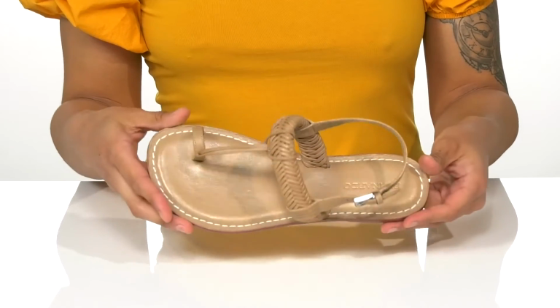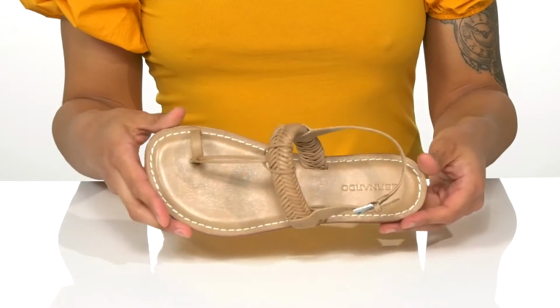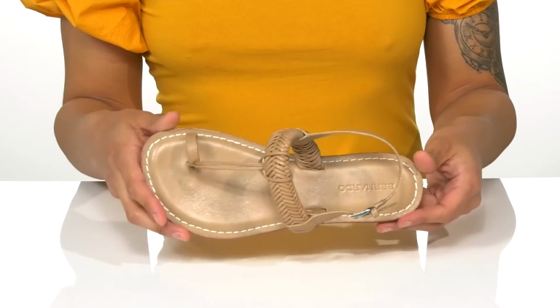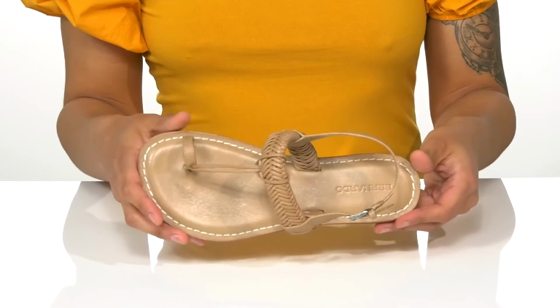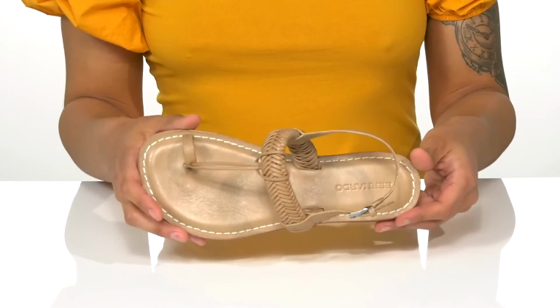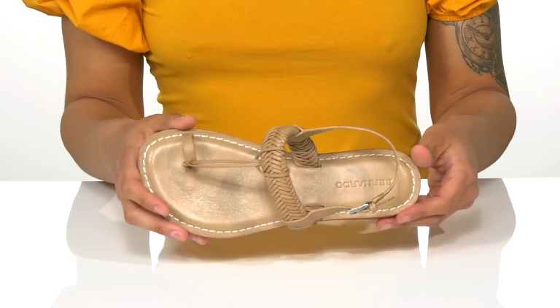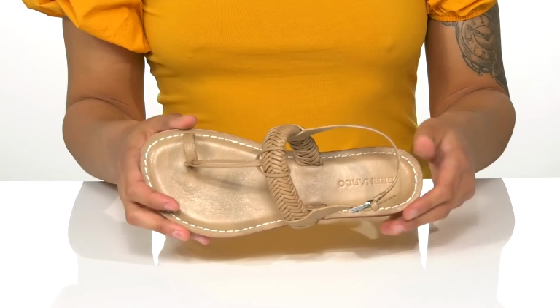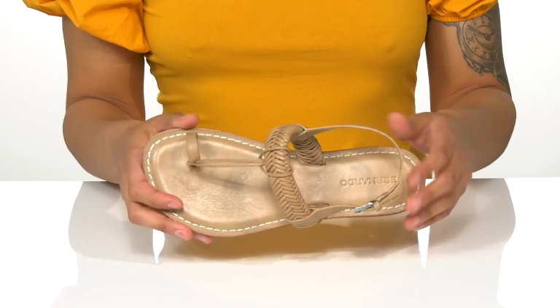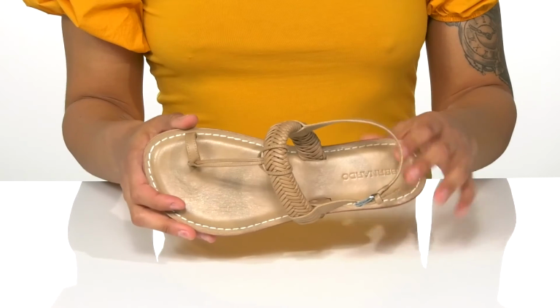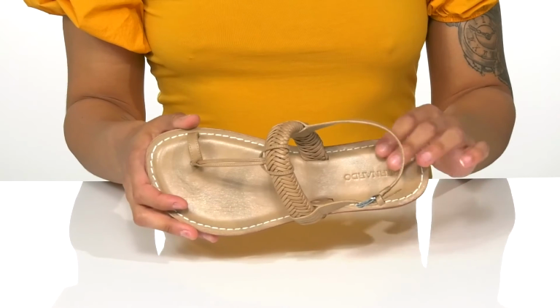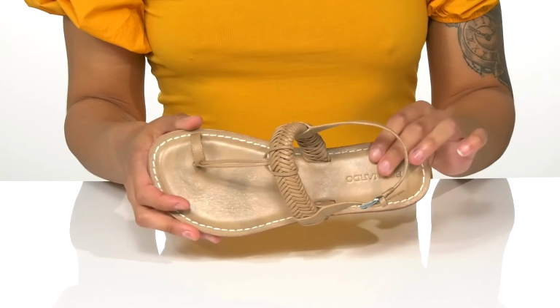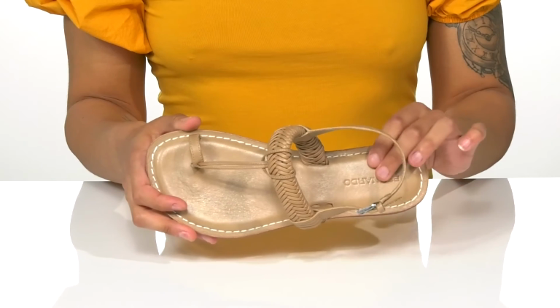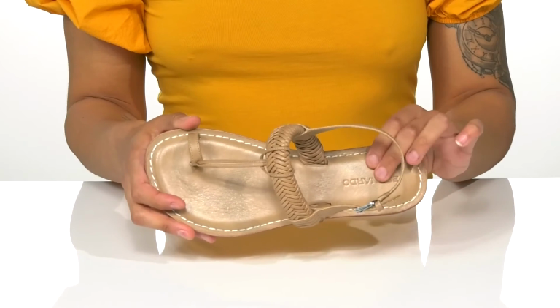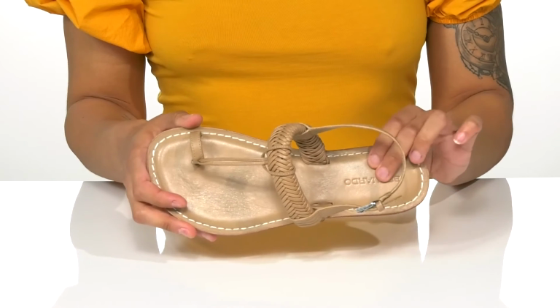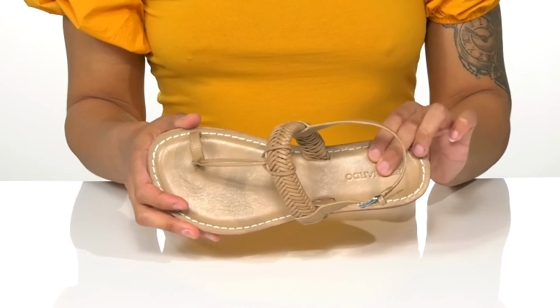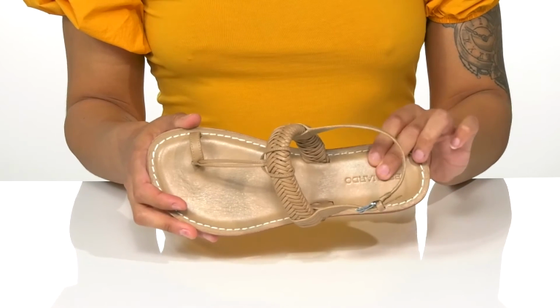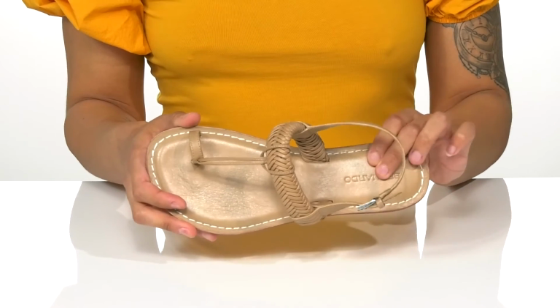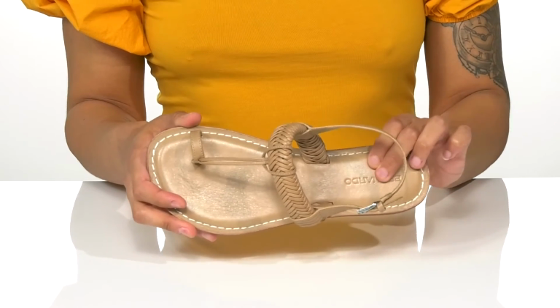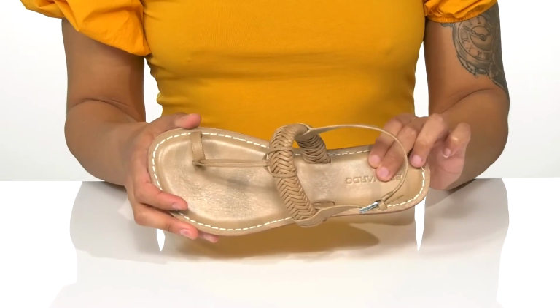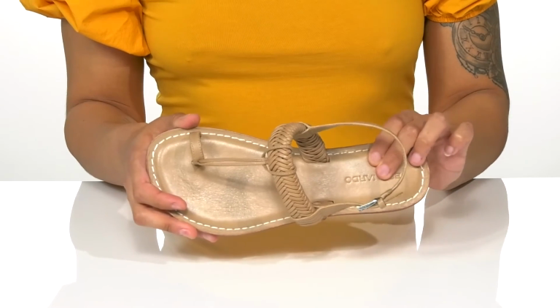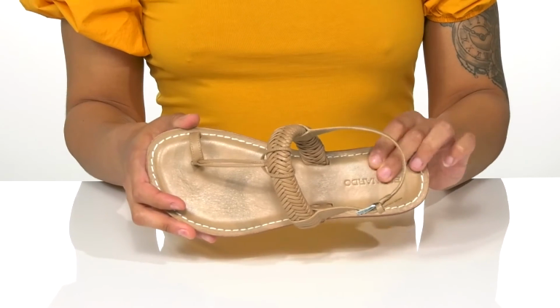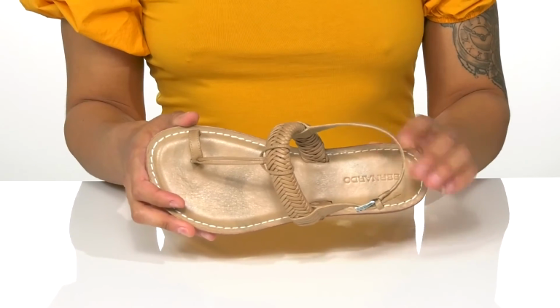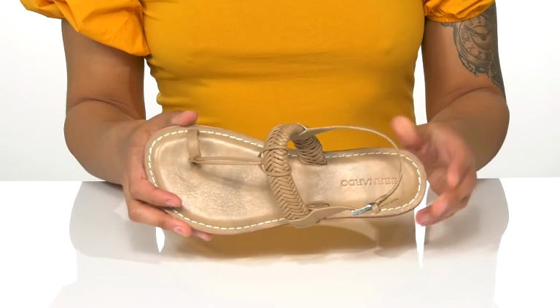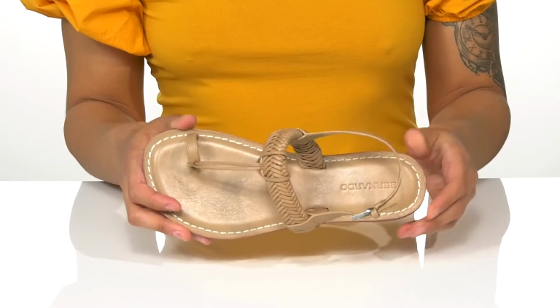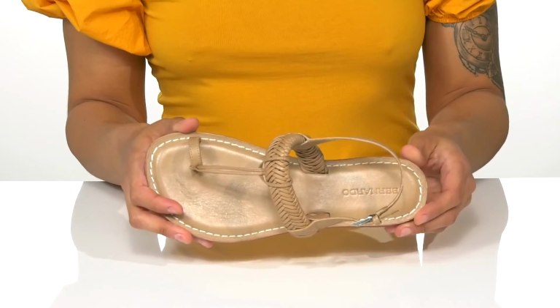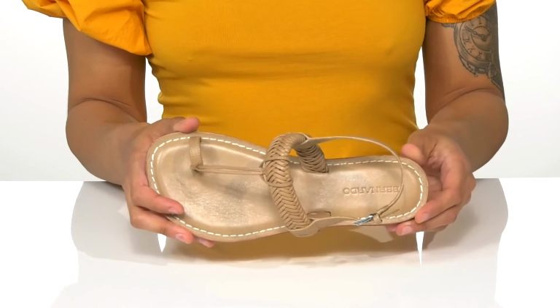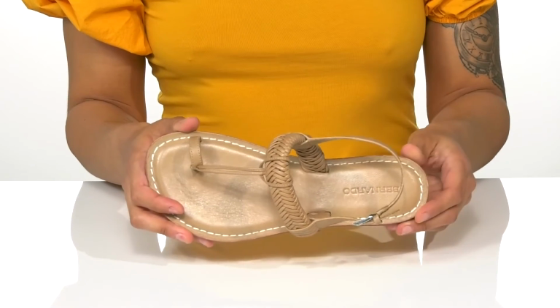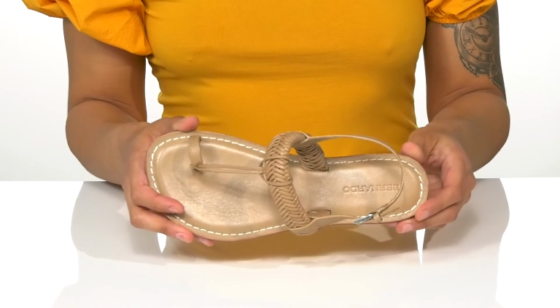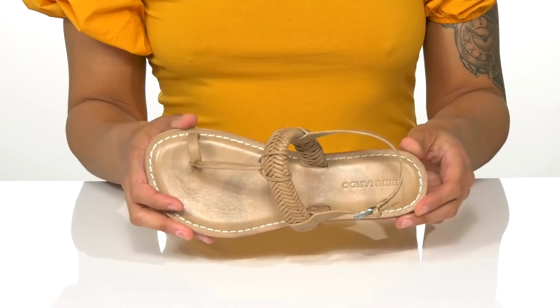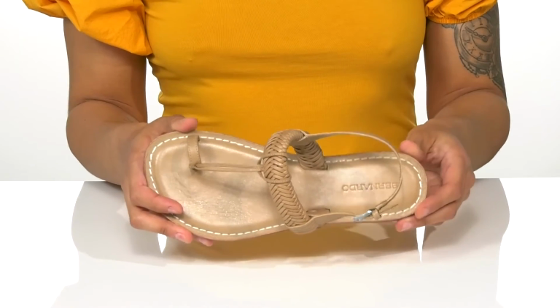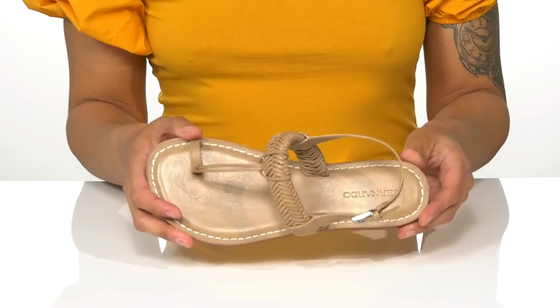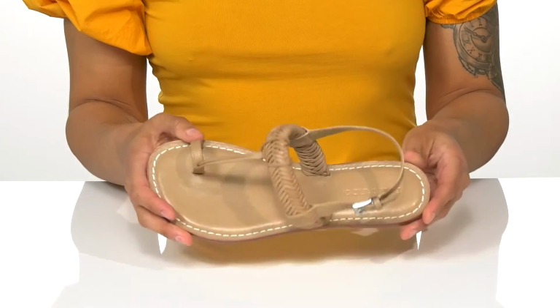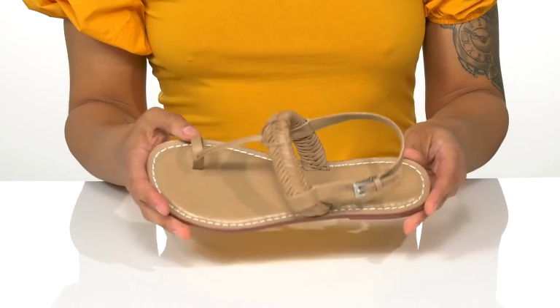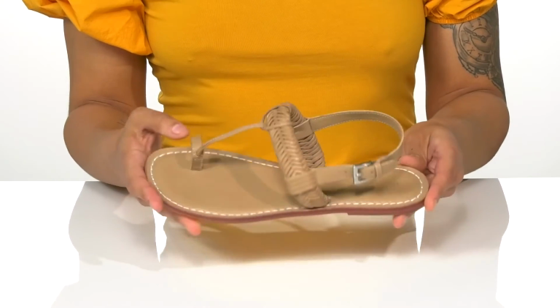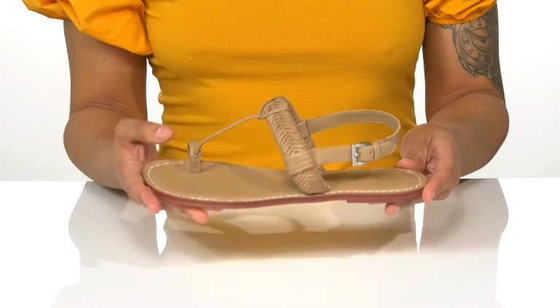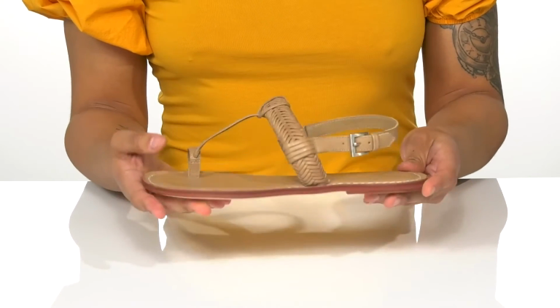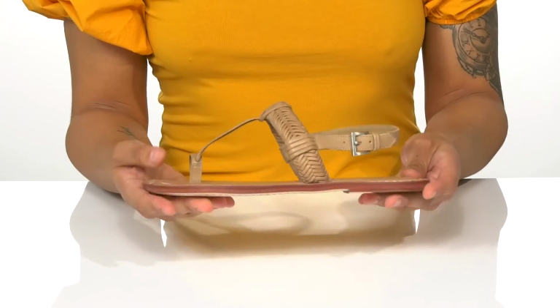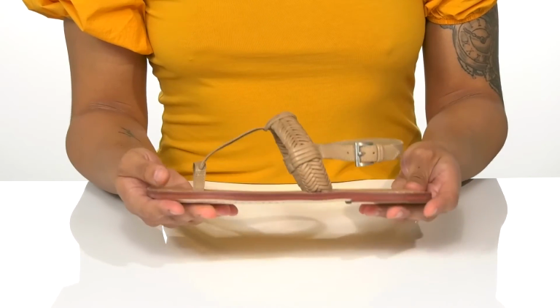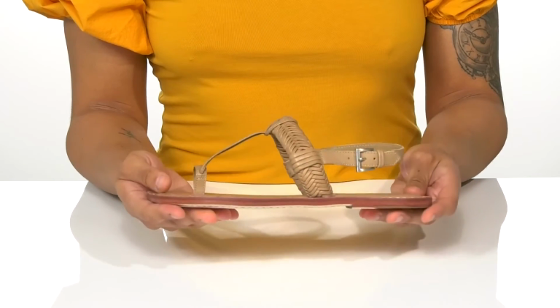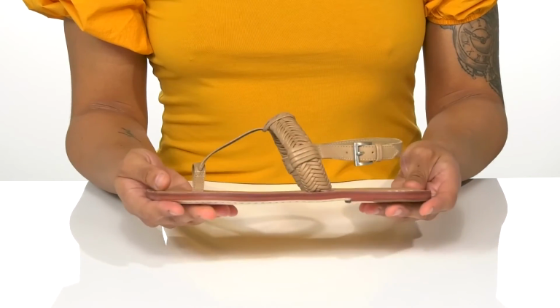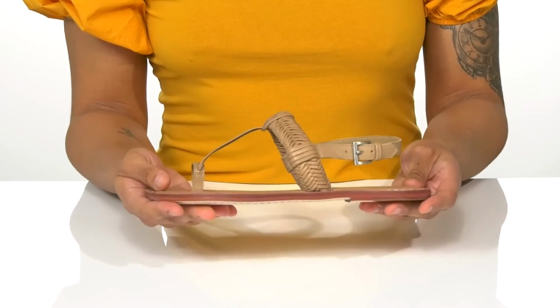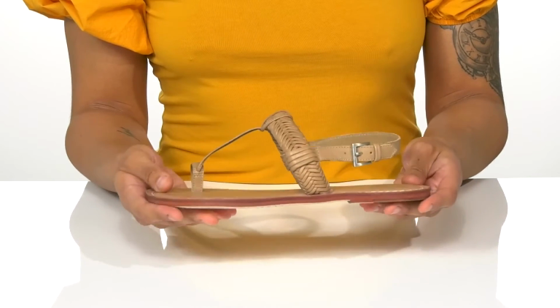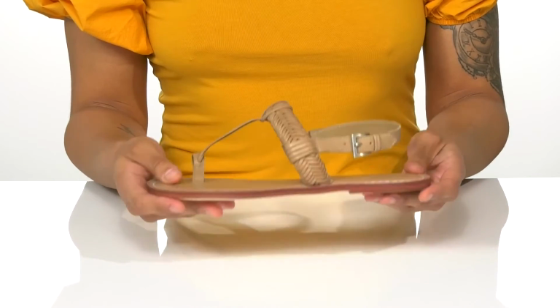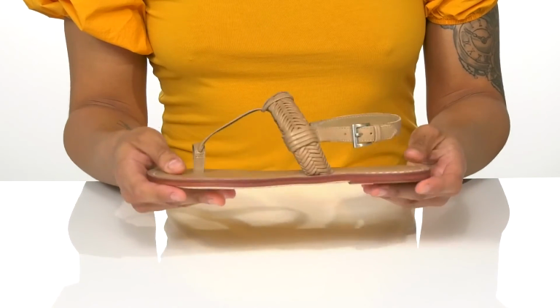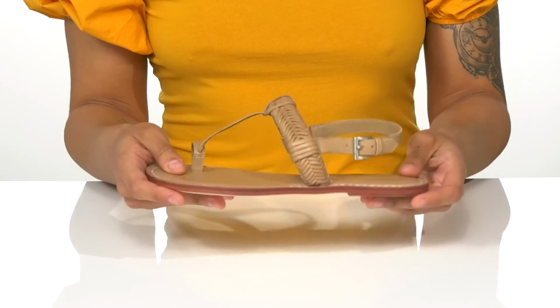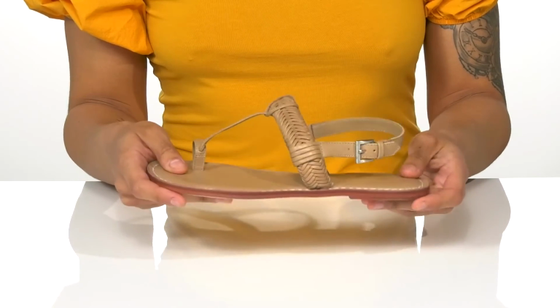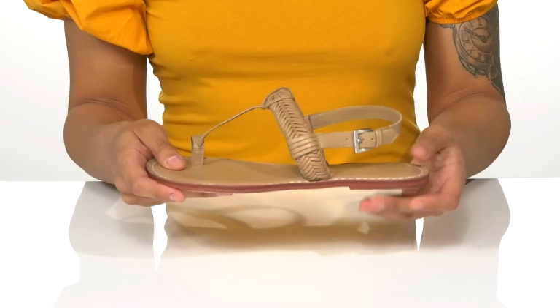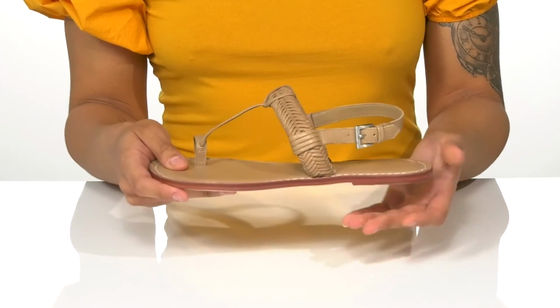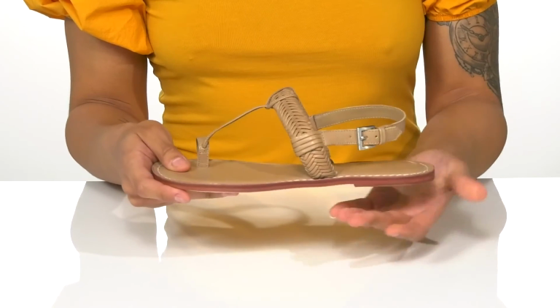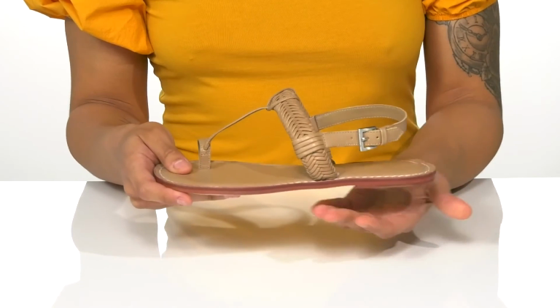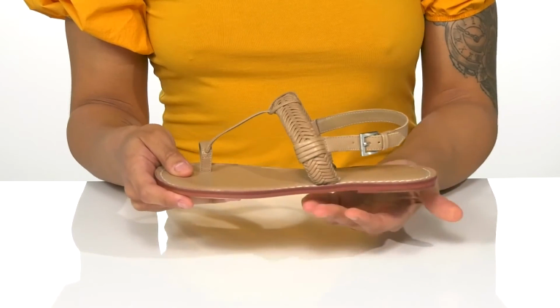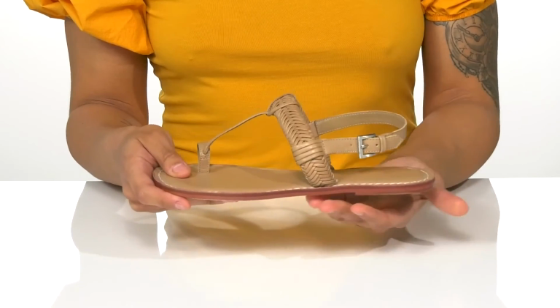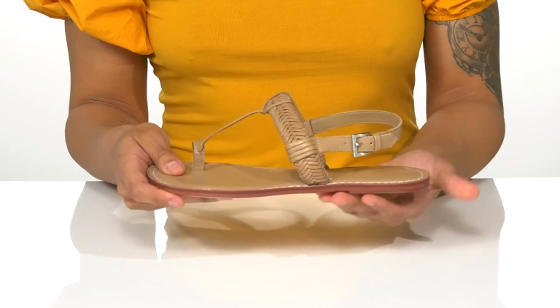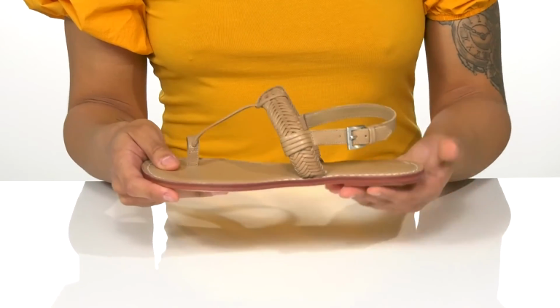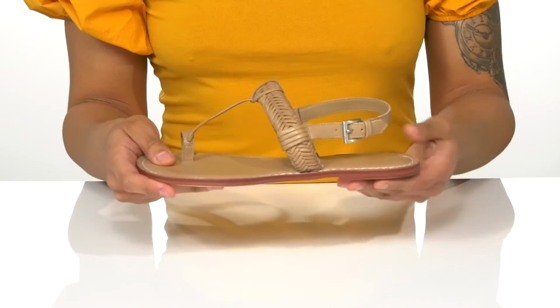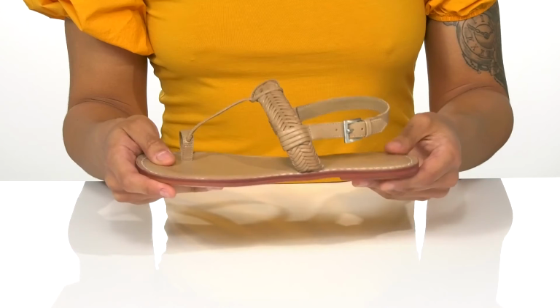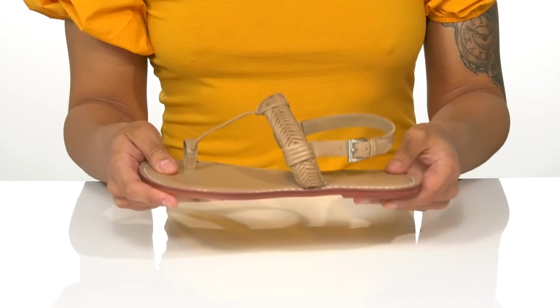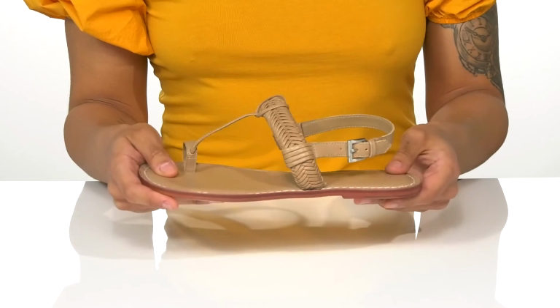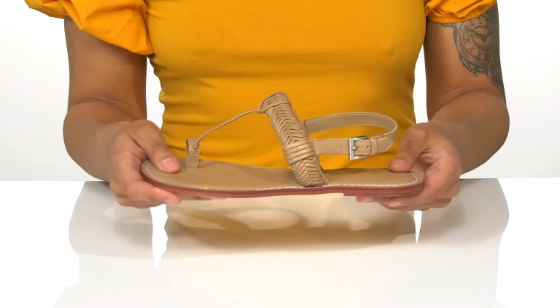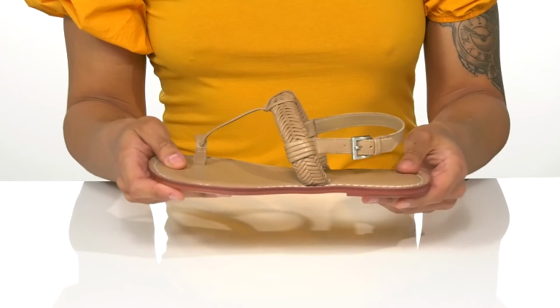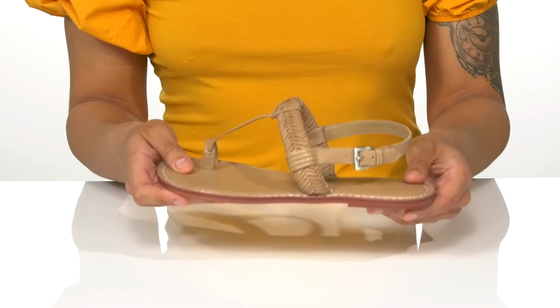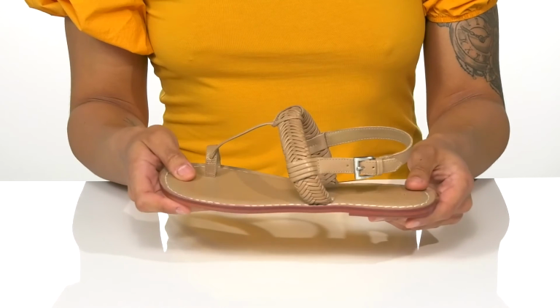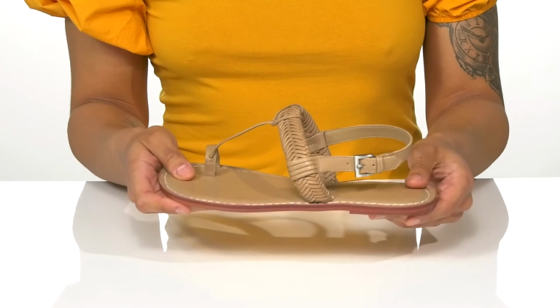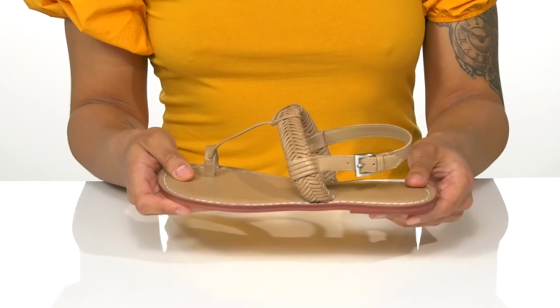Inside, the footbed is nicely padded for comfort, and the EVA midsole gives you cushioning with every step.